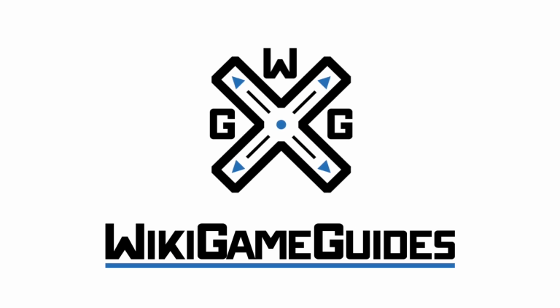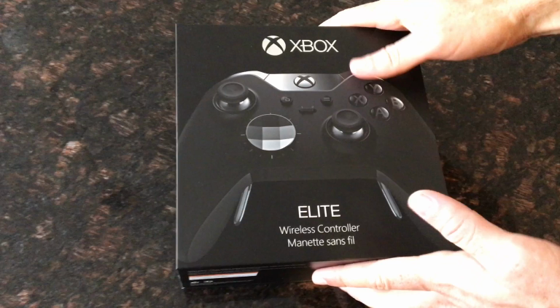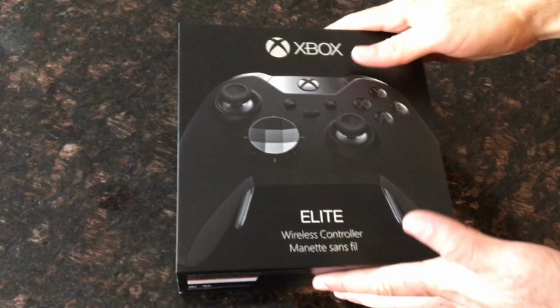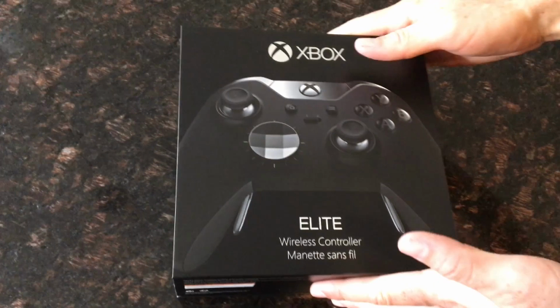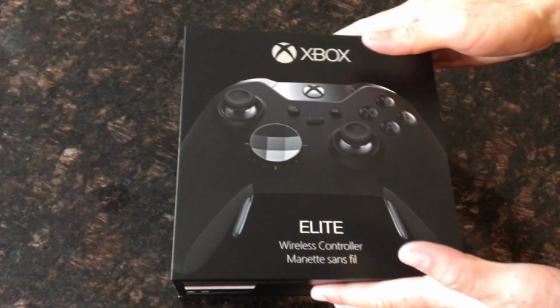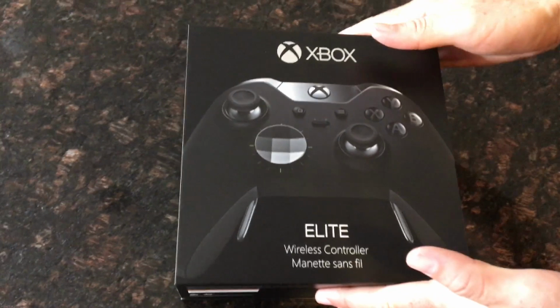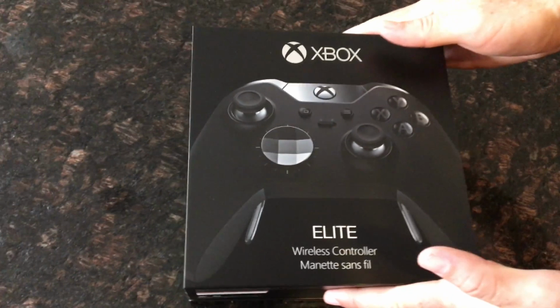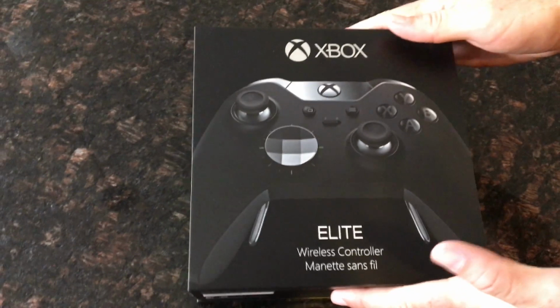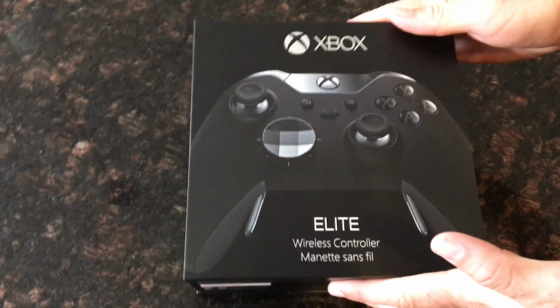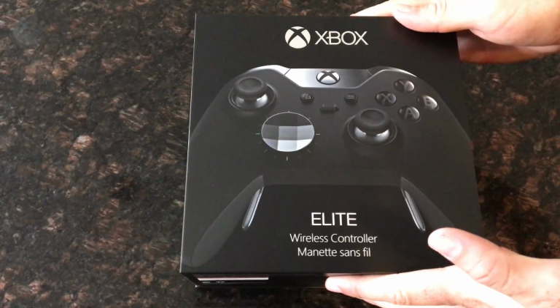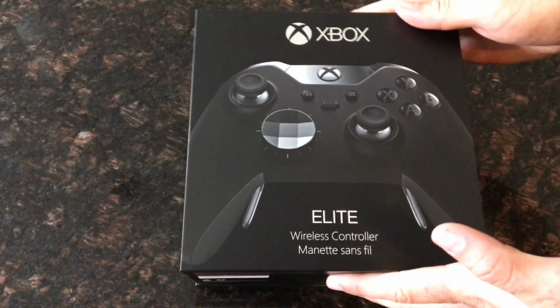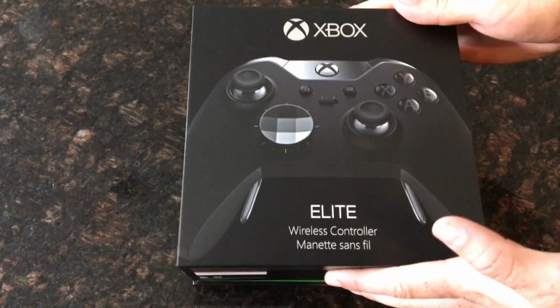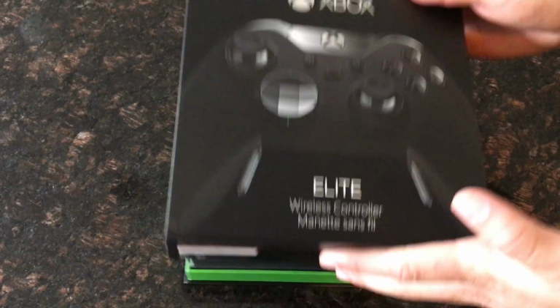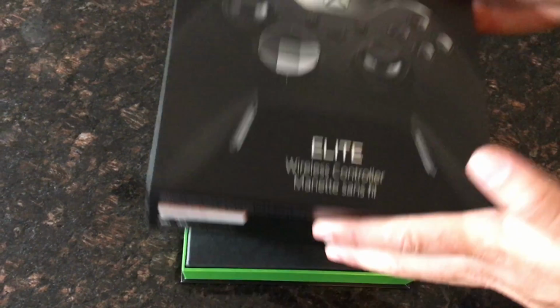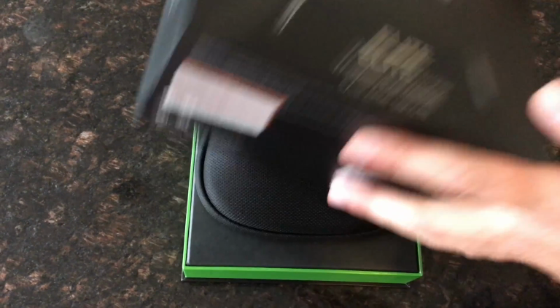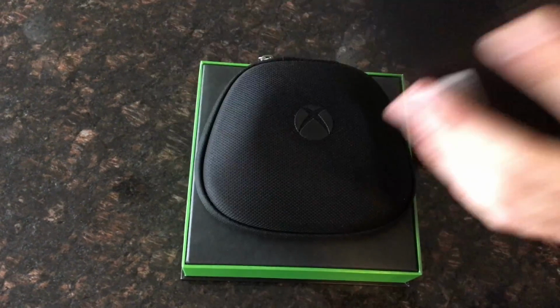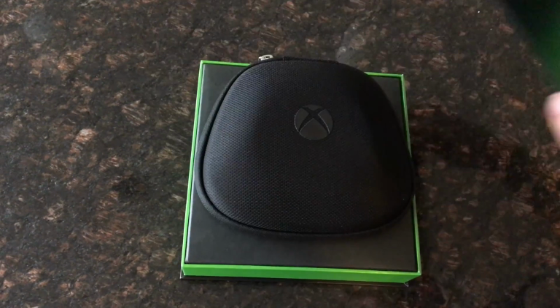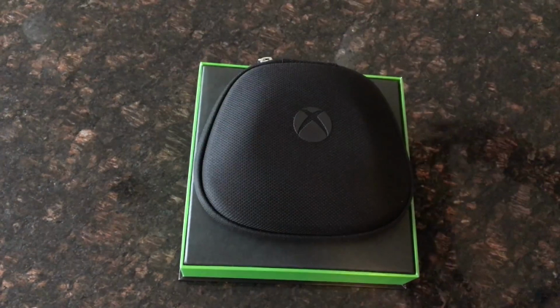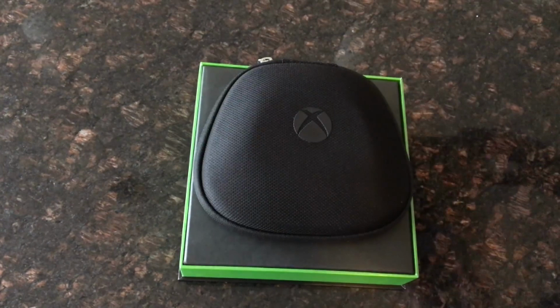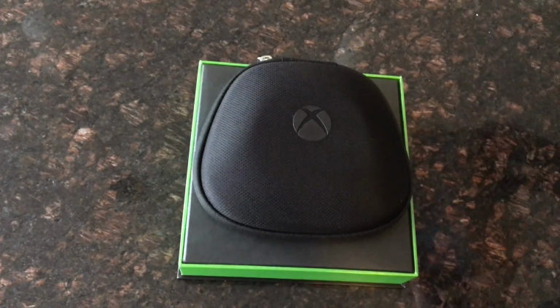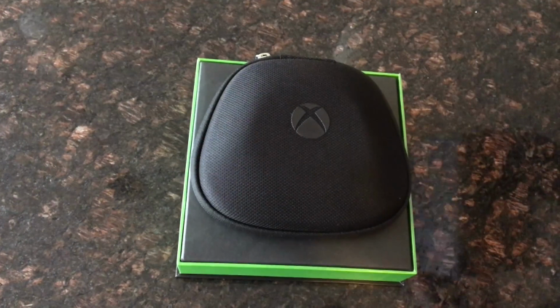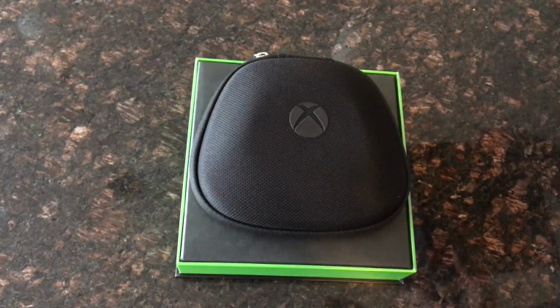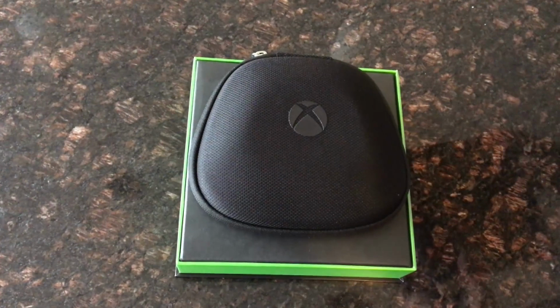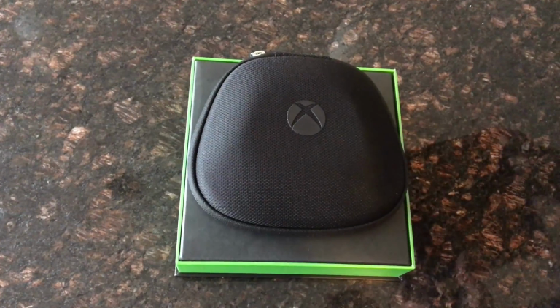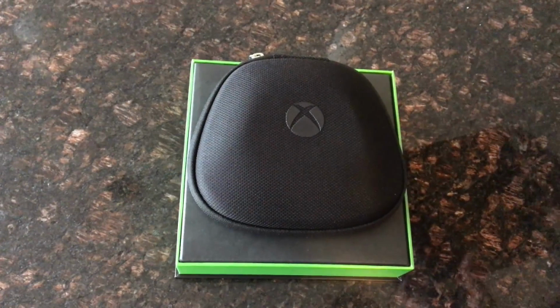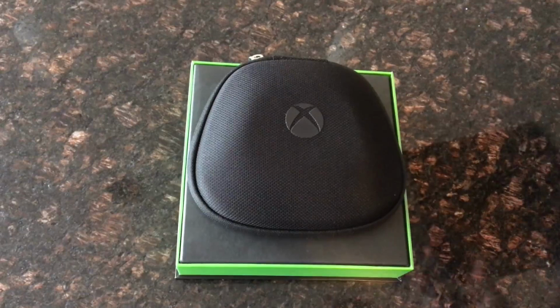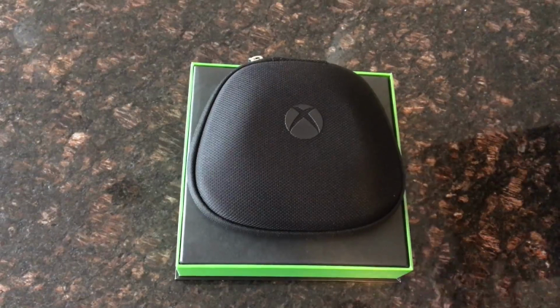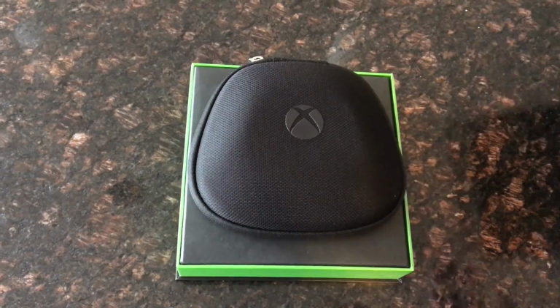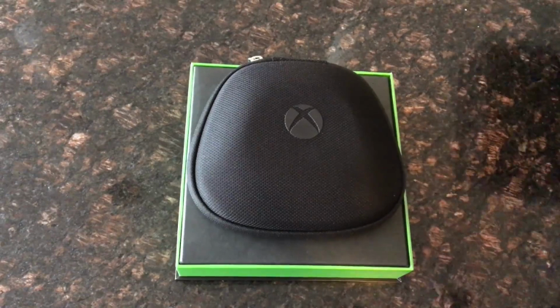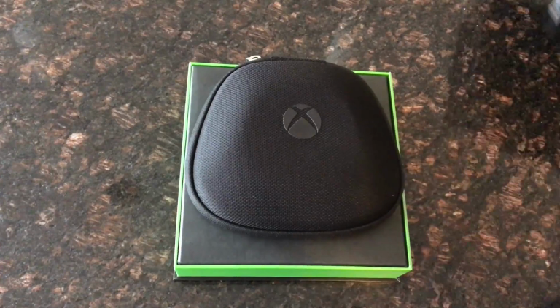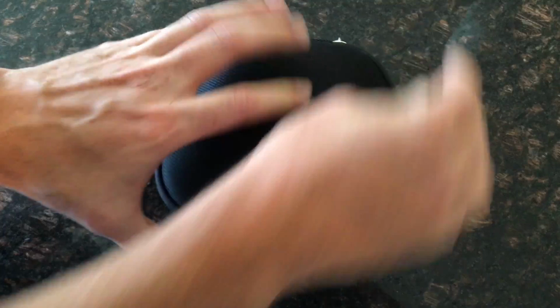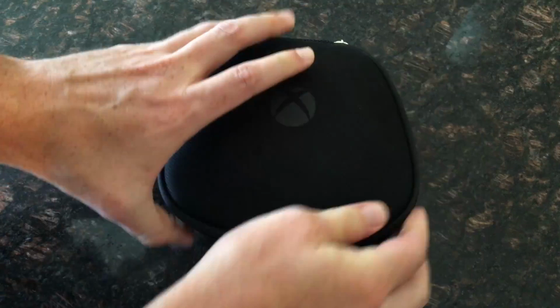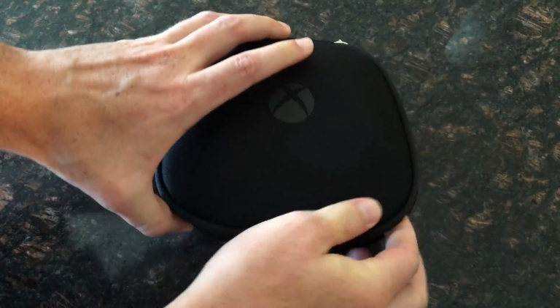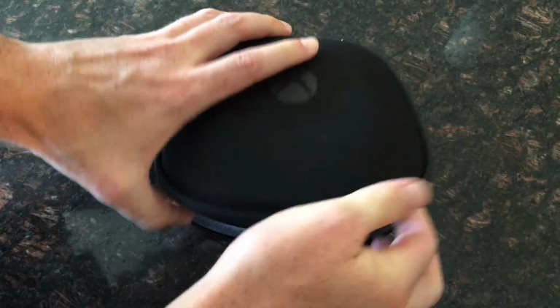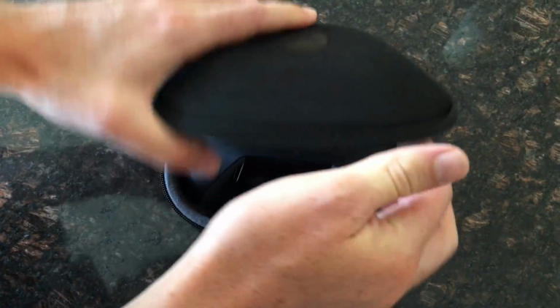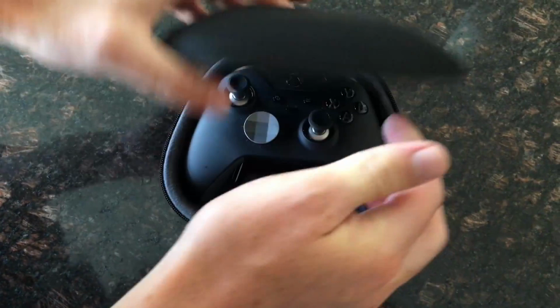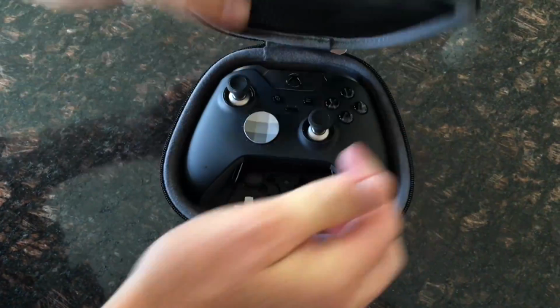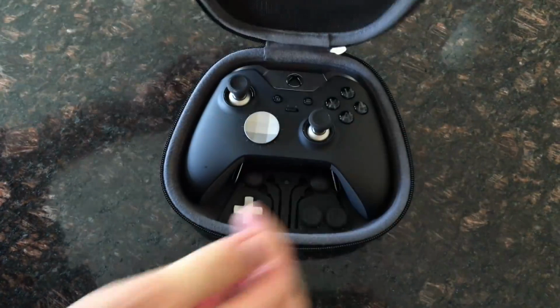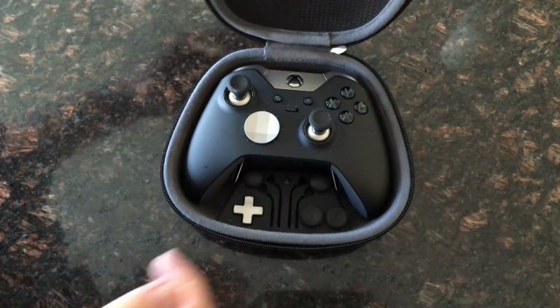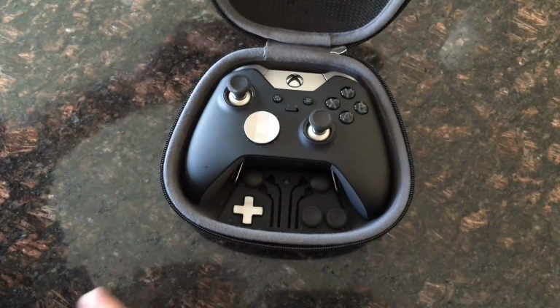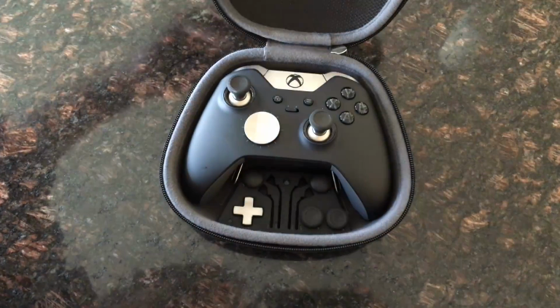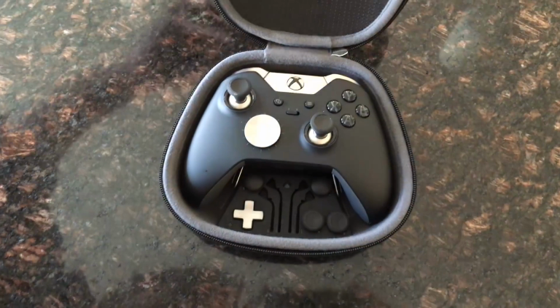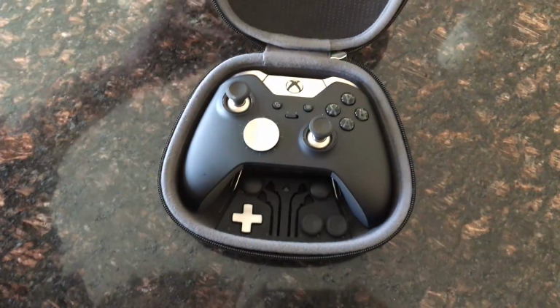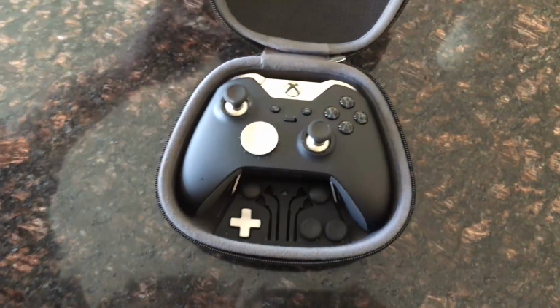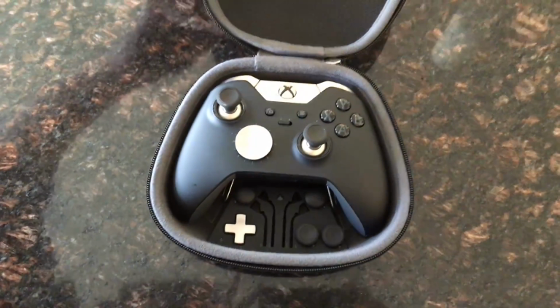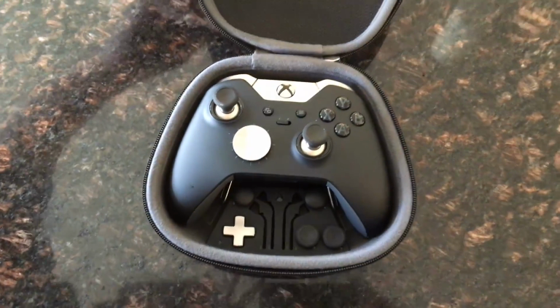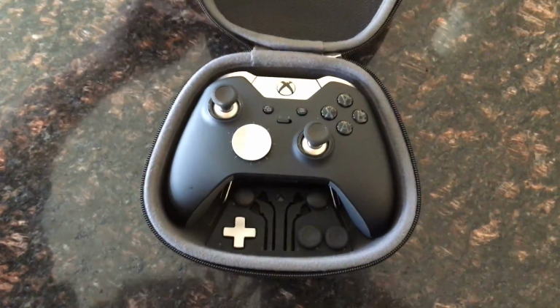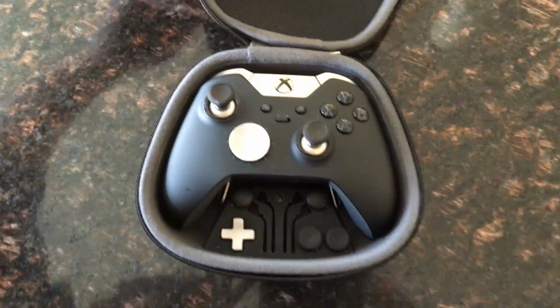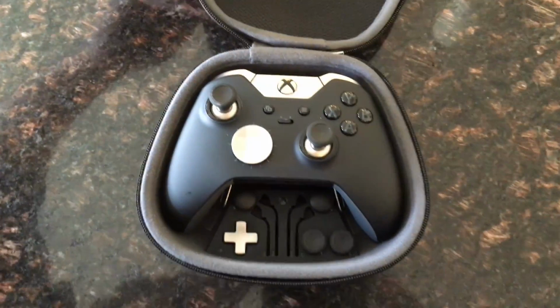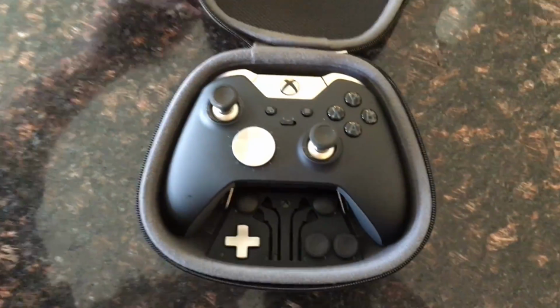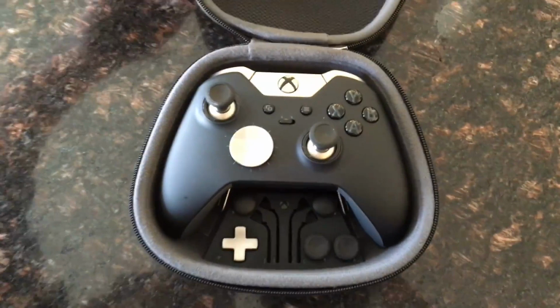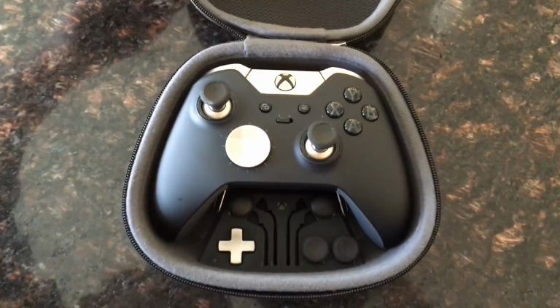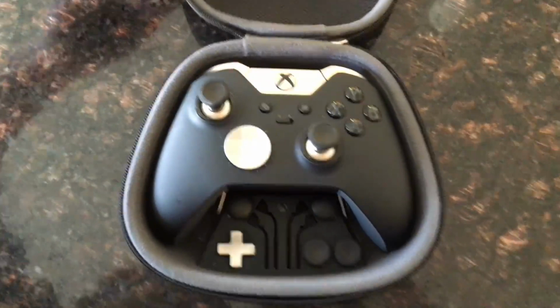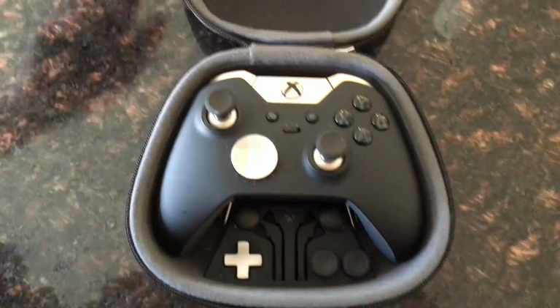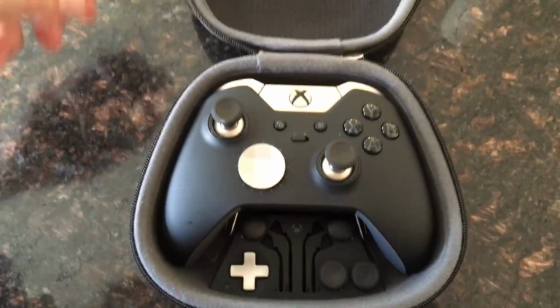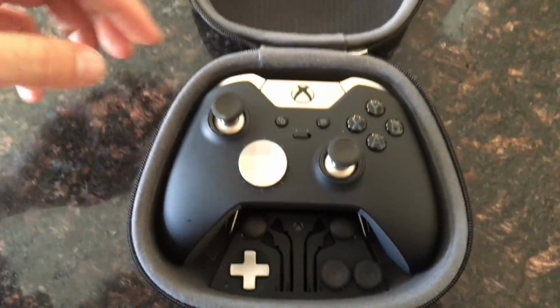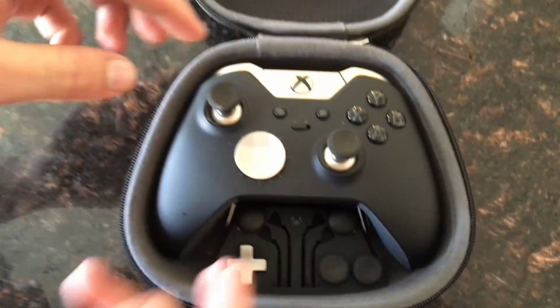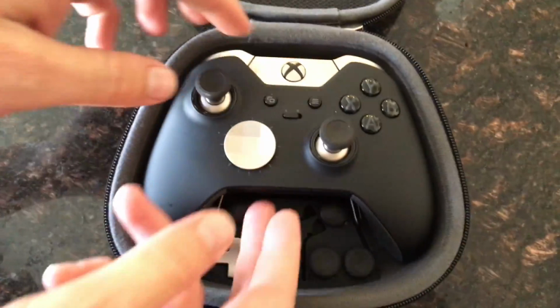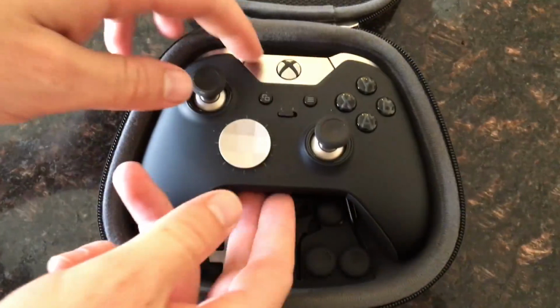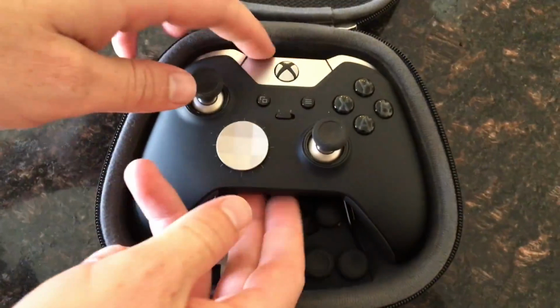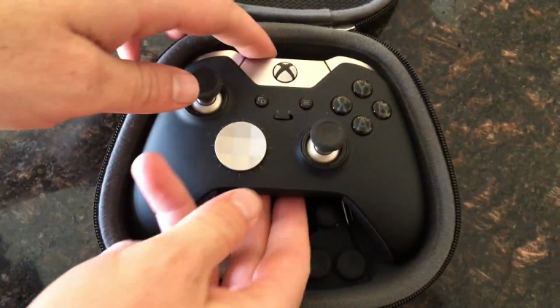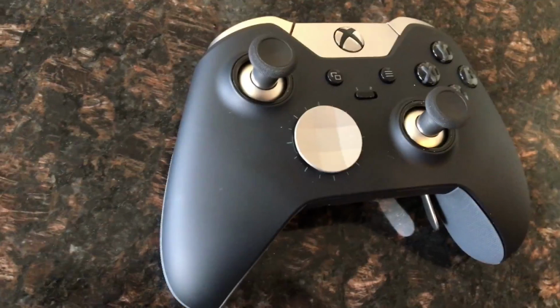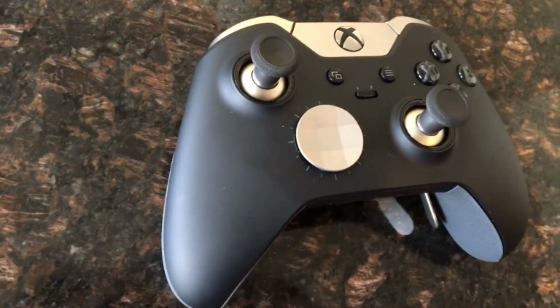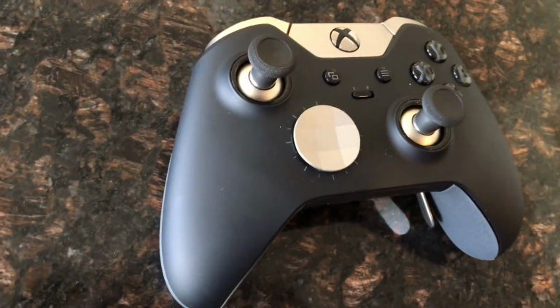Greetings everybody, Jon Tarr here and this is my channel WikiGameGuides, and this is my Xbox Elite controller review.